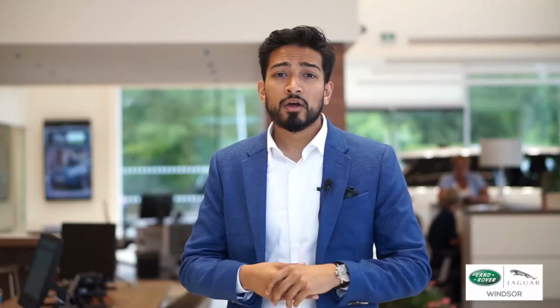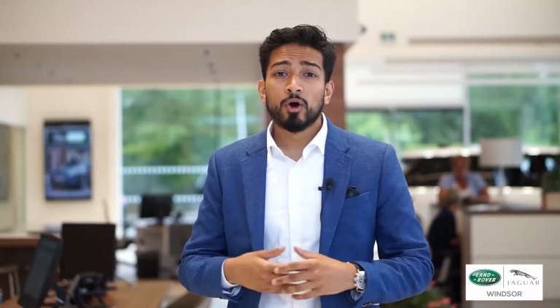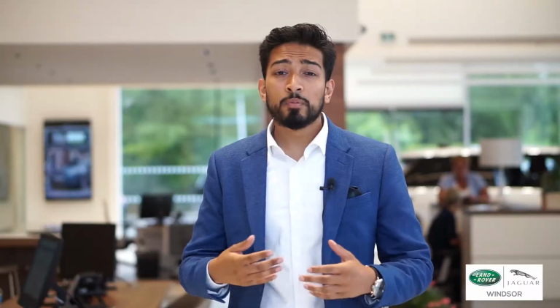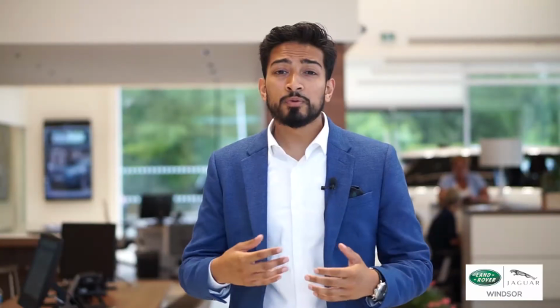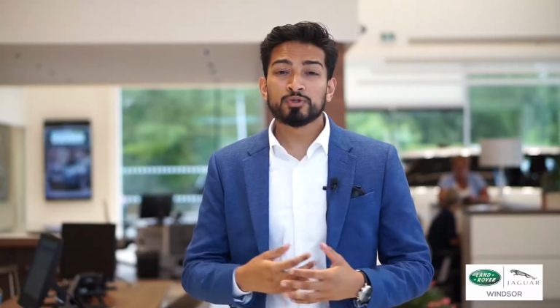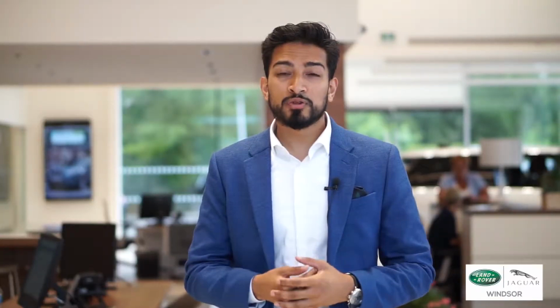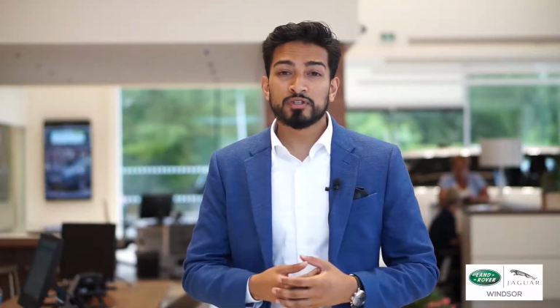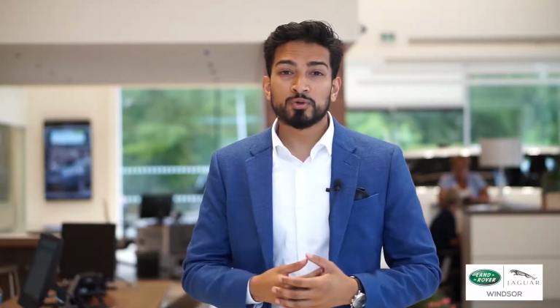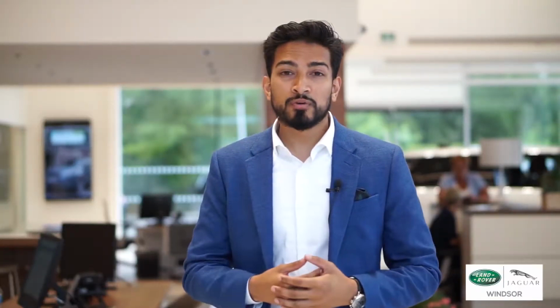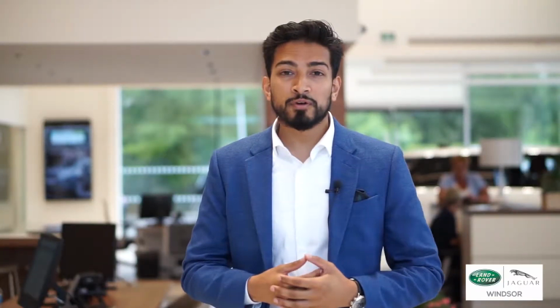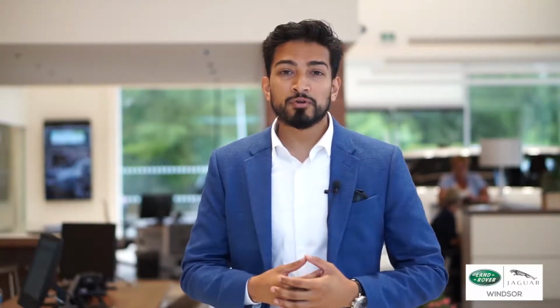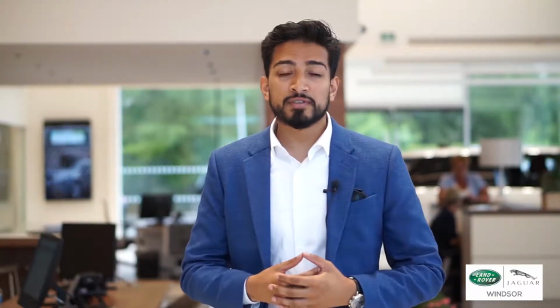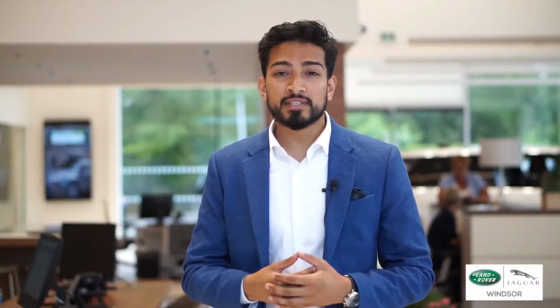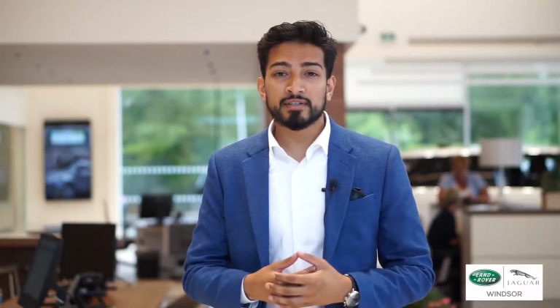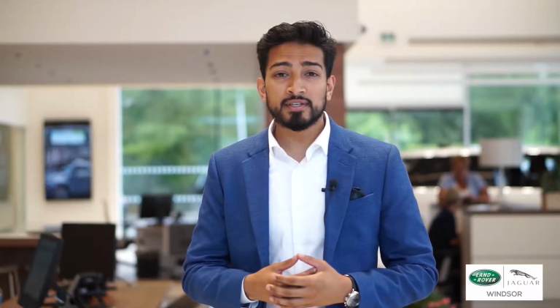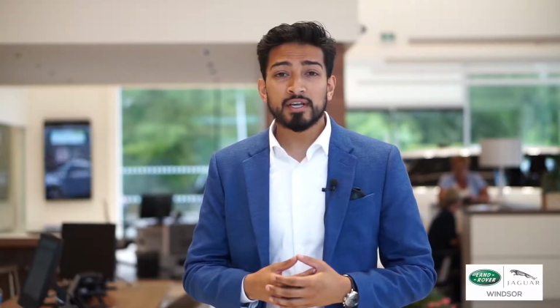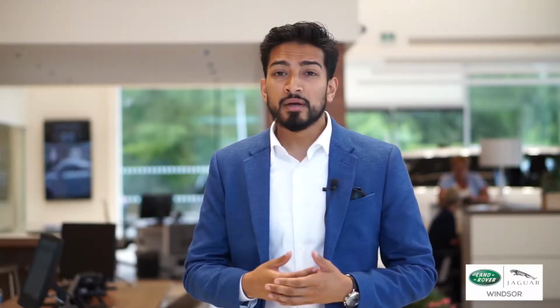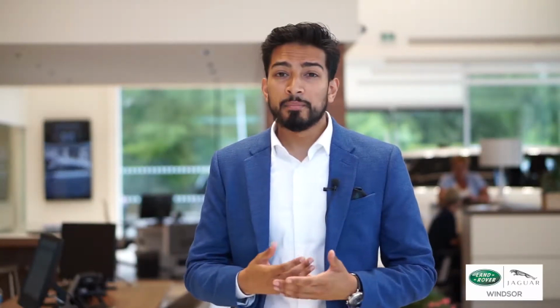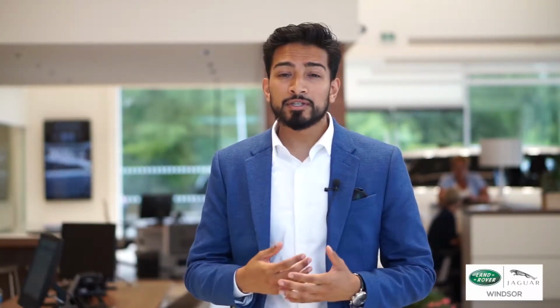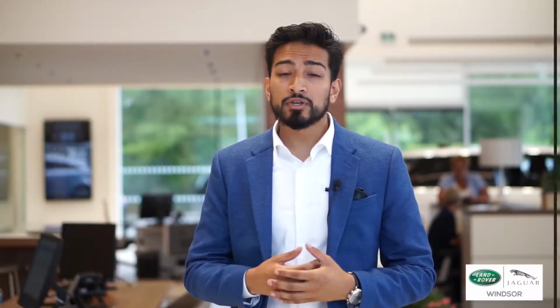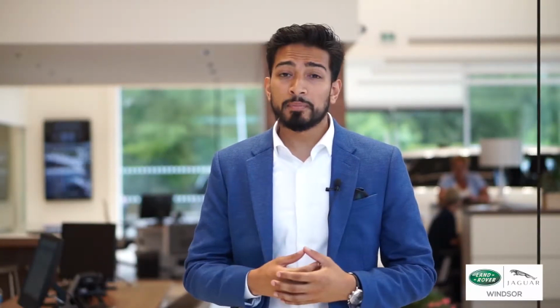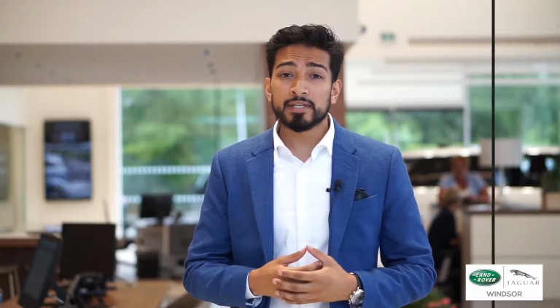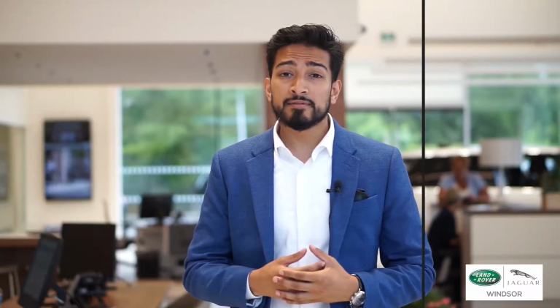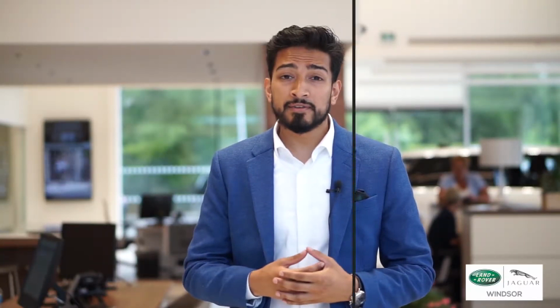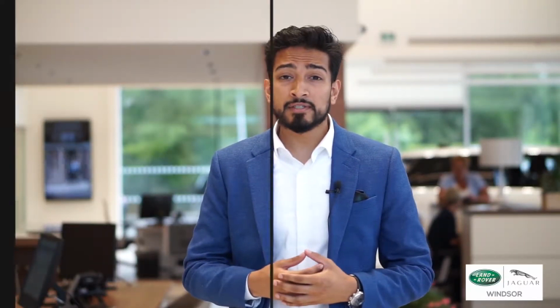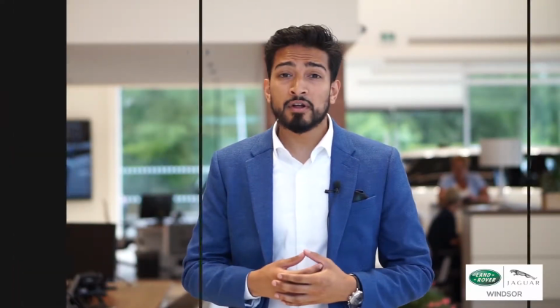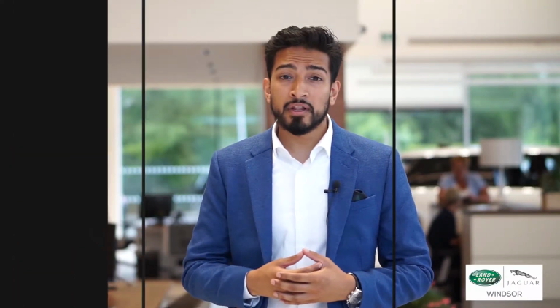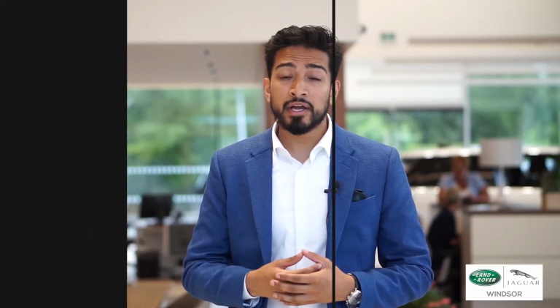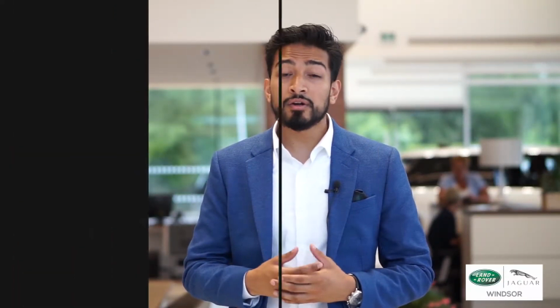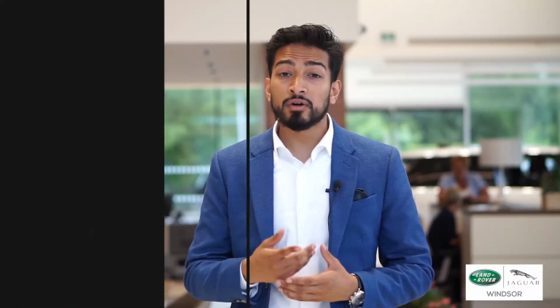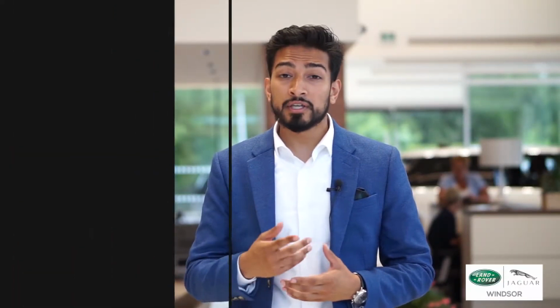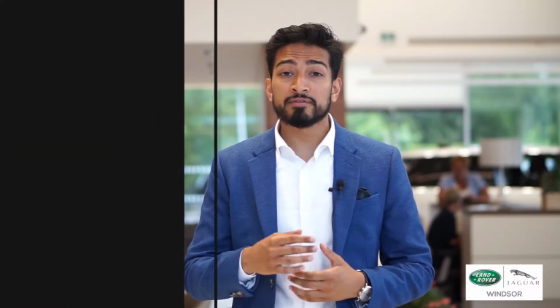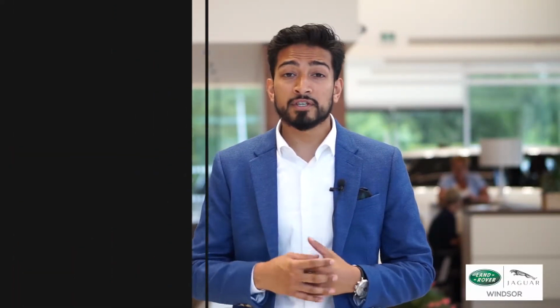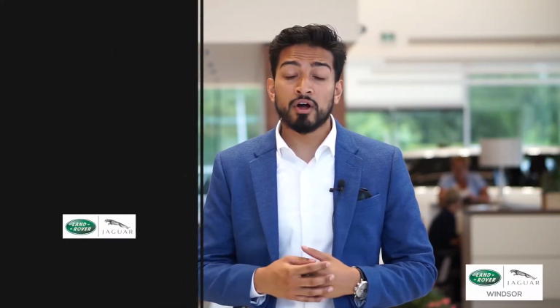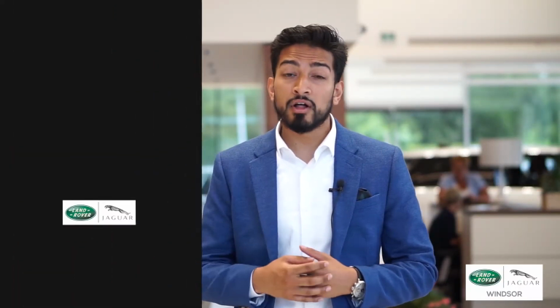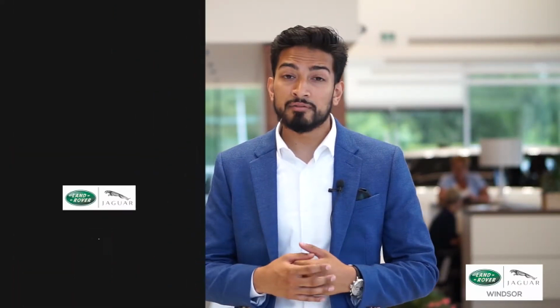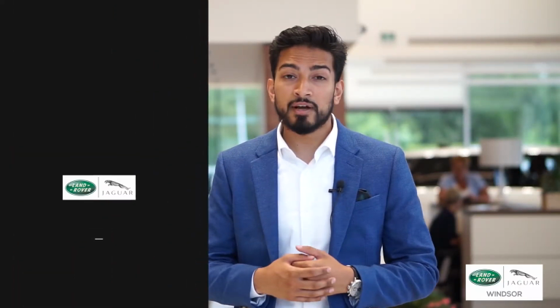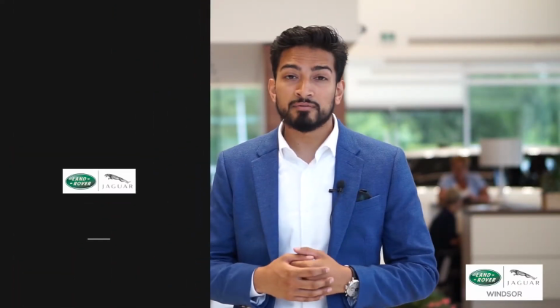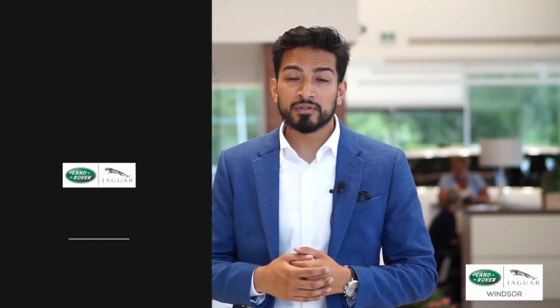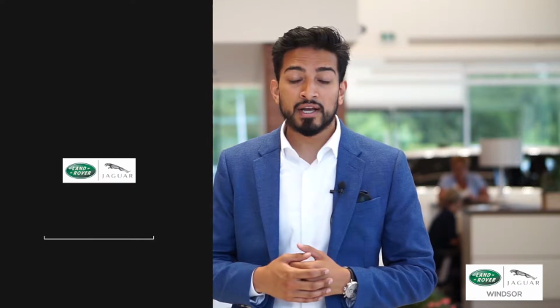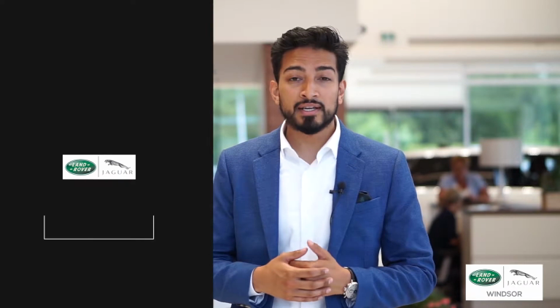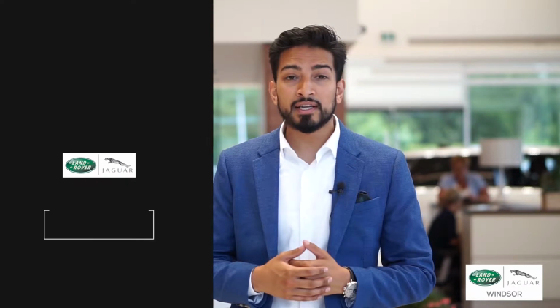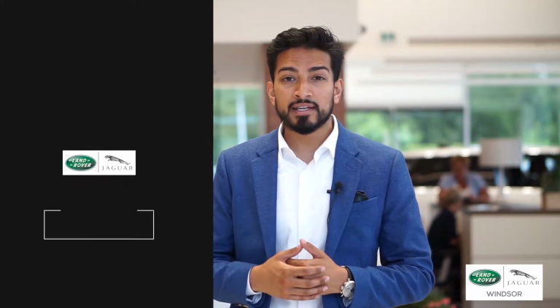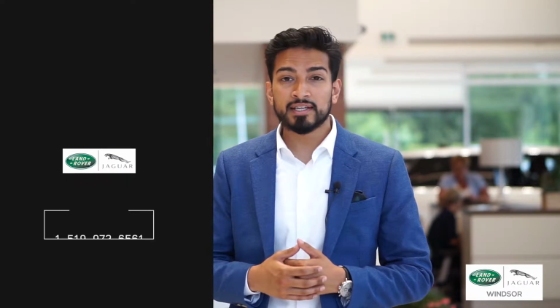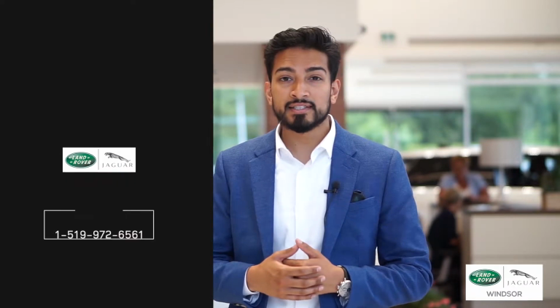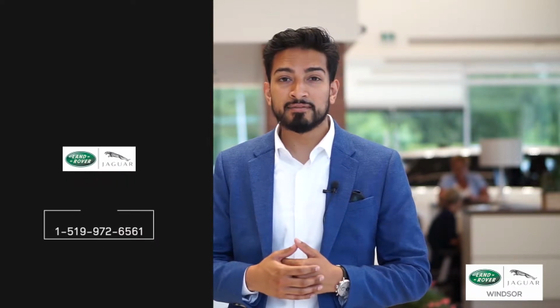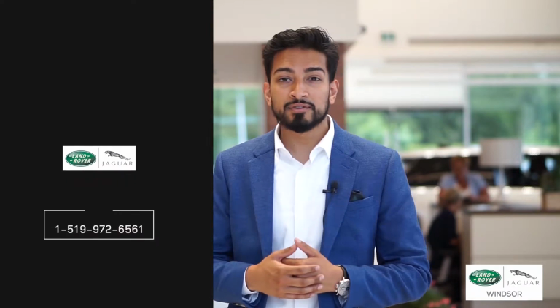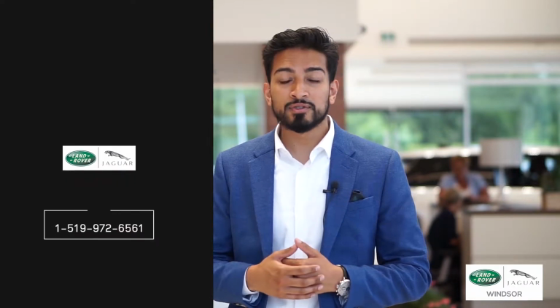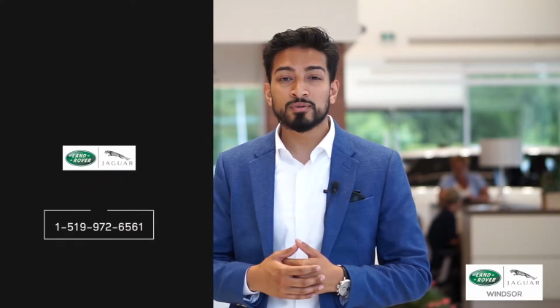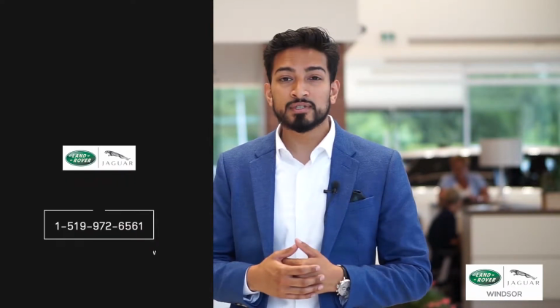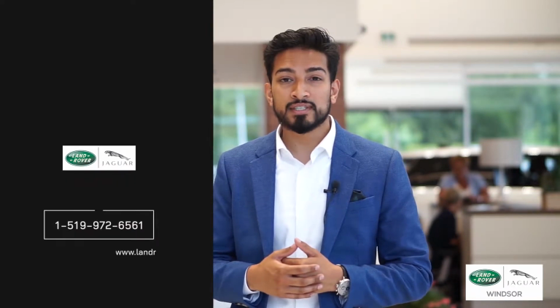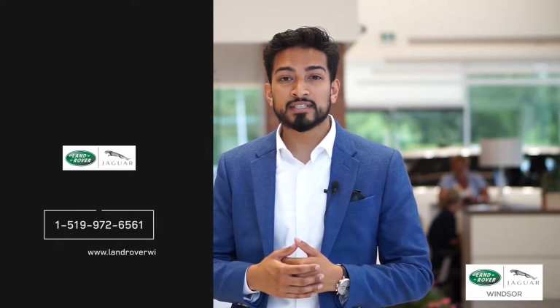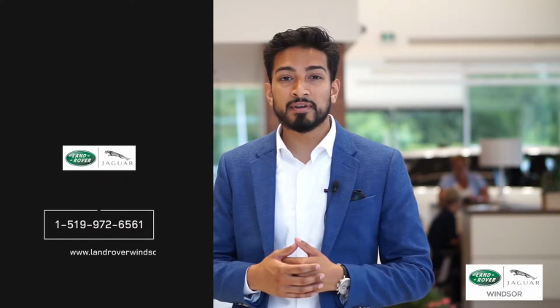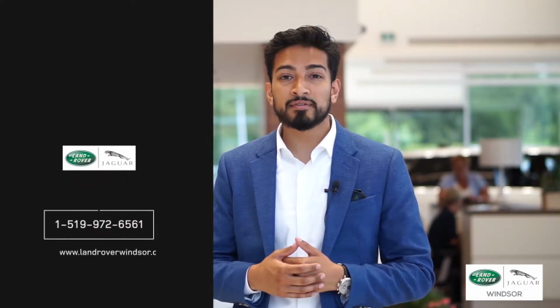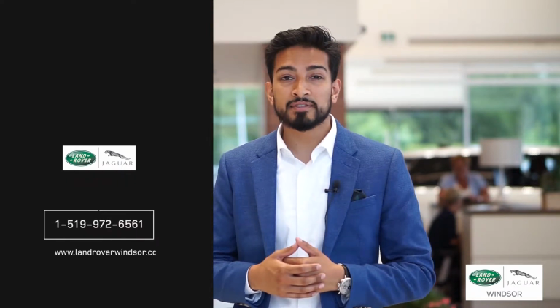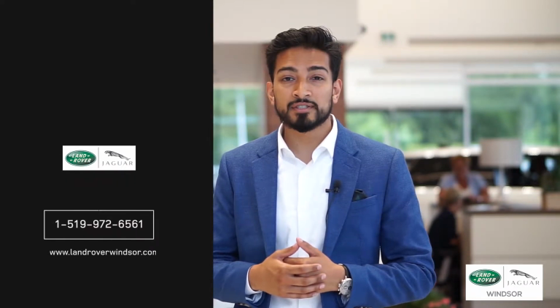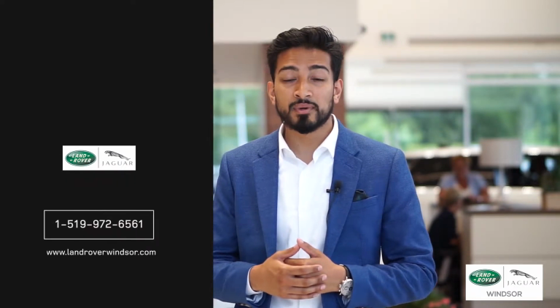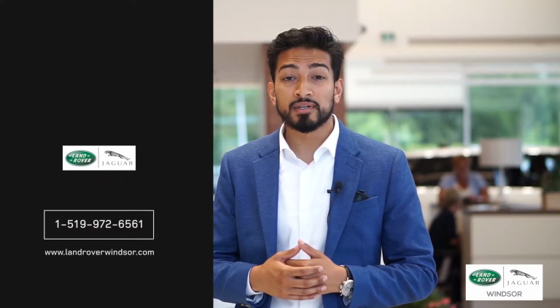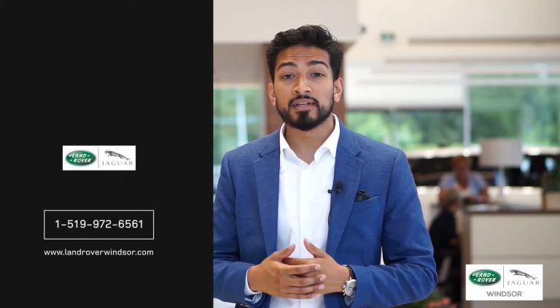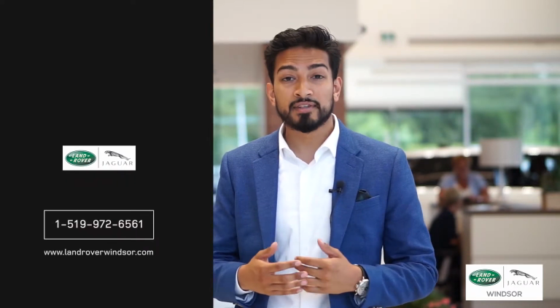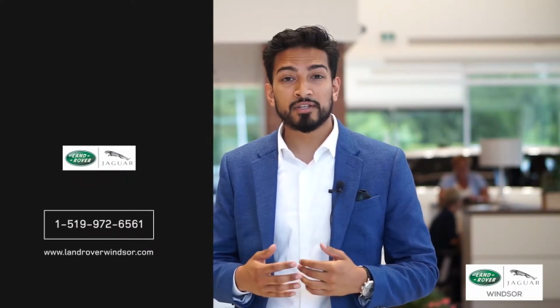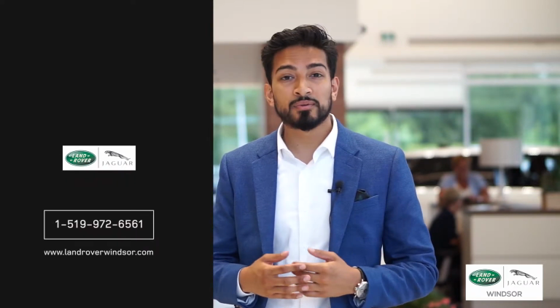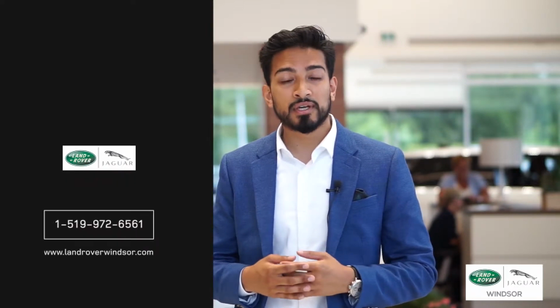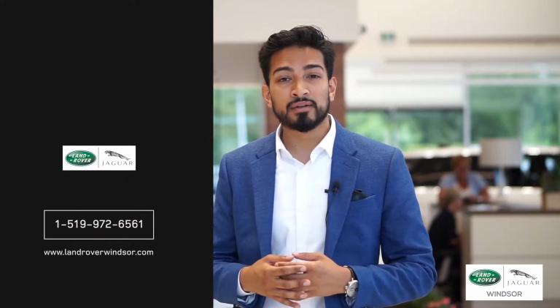Hope you enjoyed the tour of our new facility. Make sure to pay us a visit online or give us a call at 519-972-6561. Thank you again.